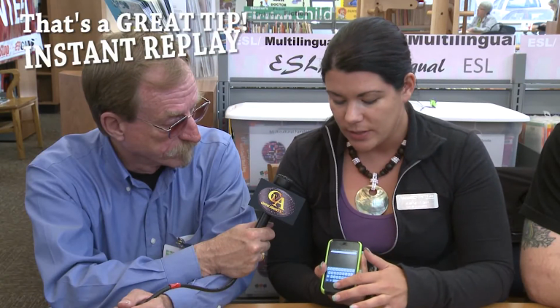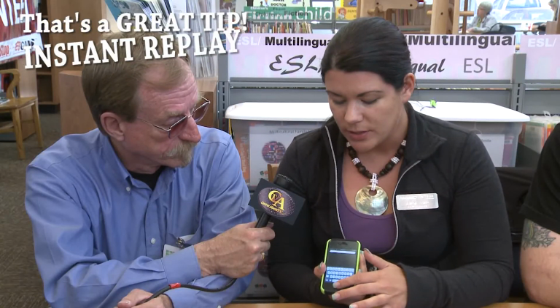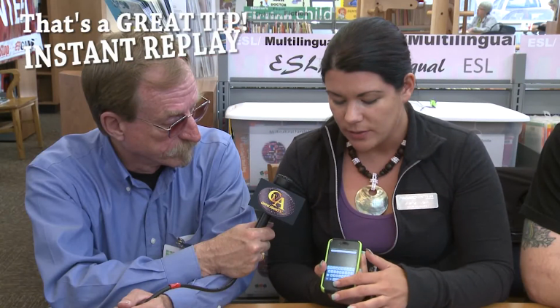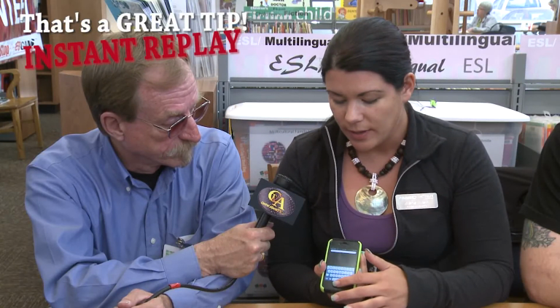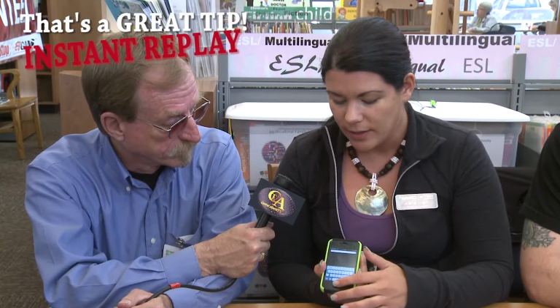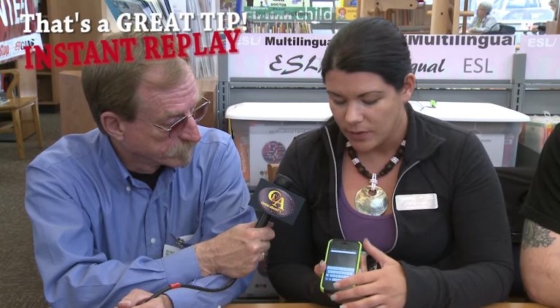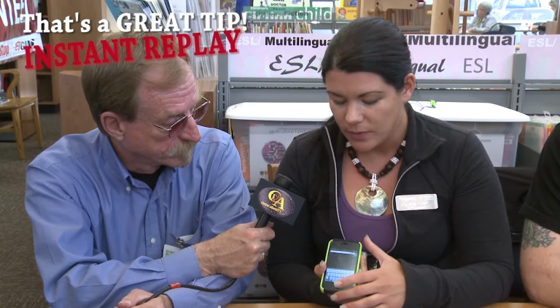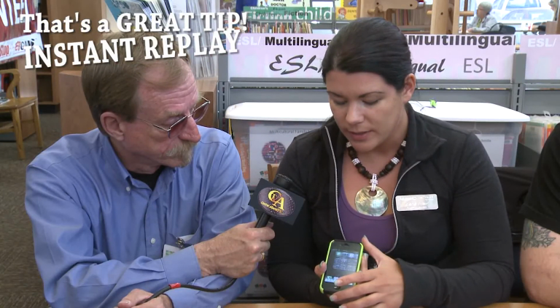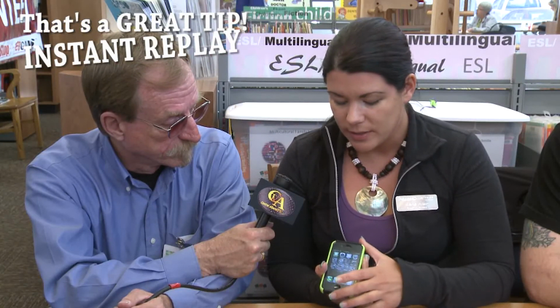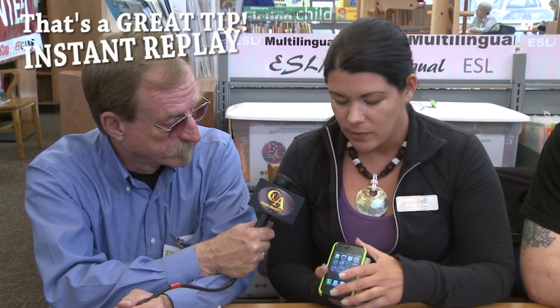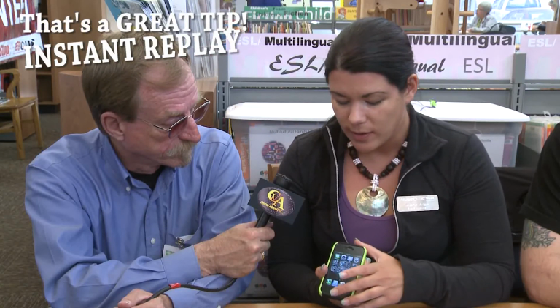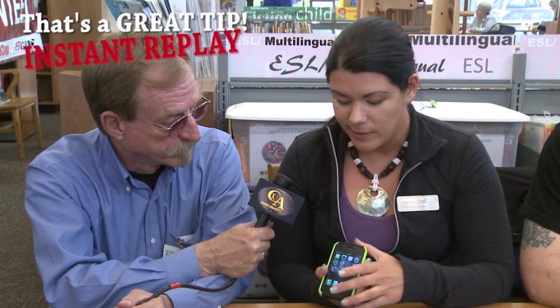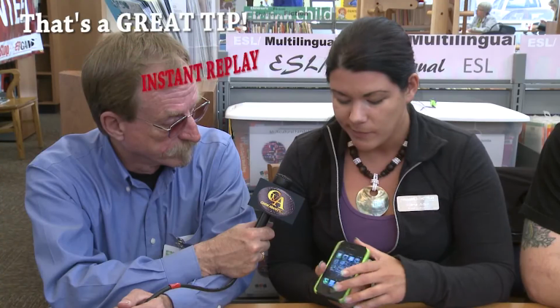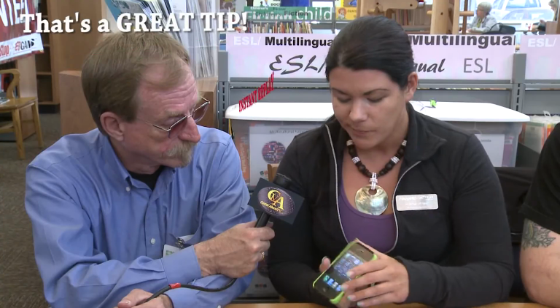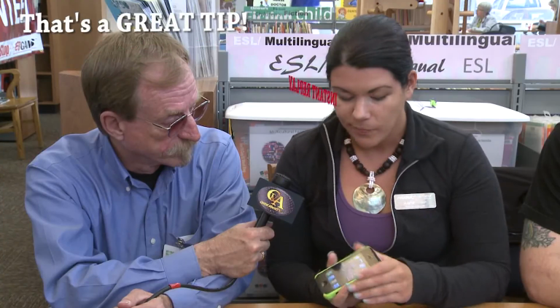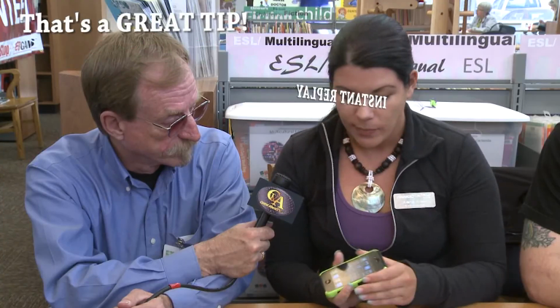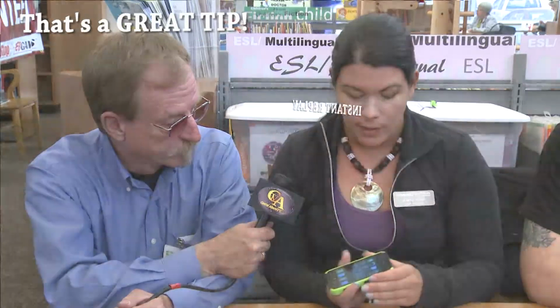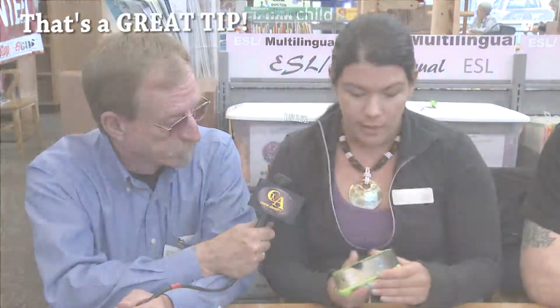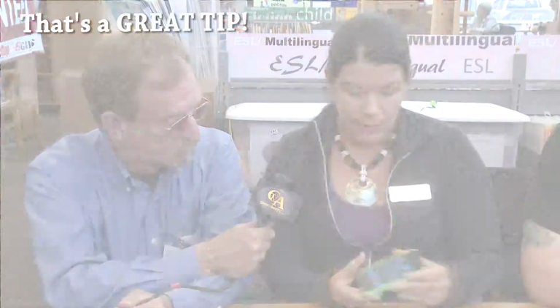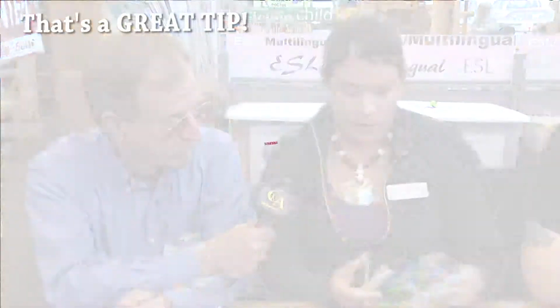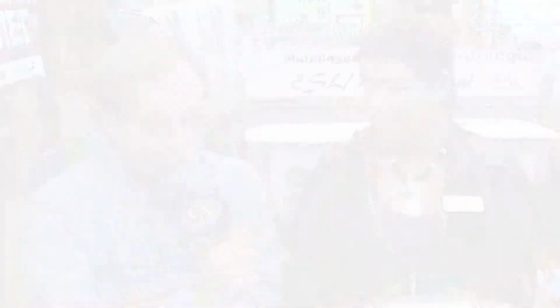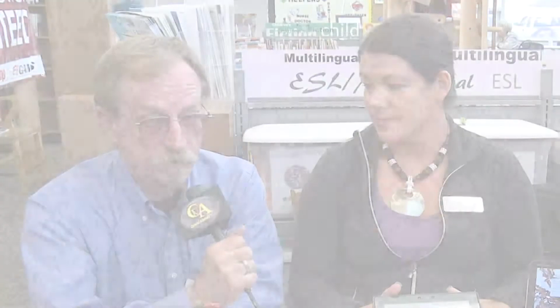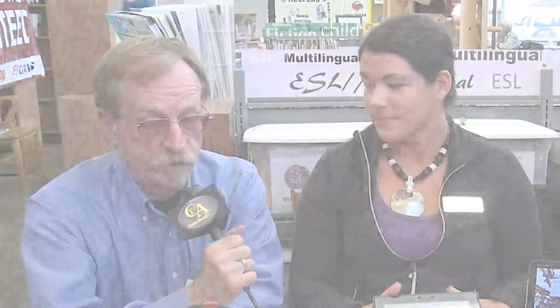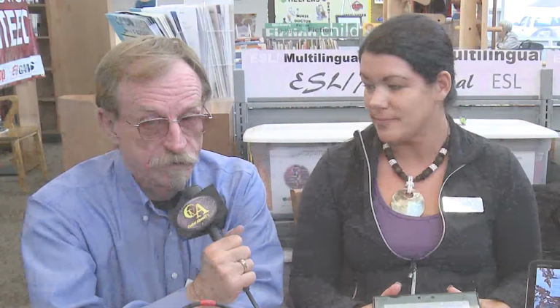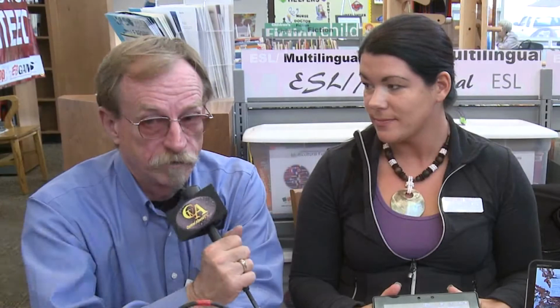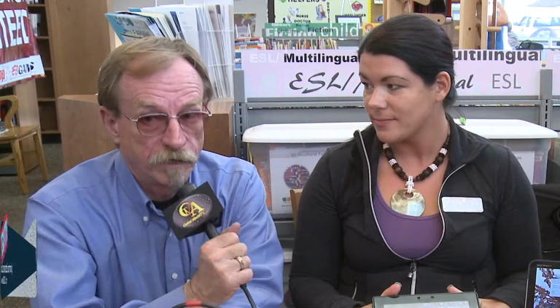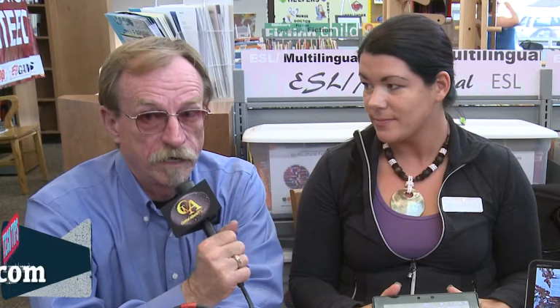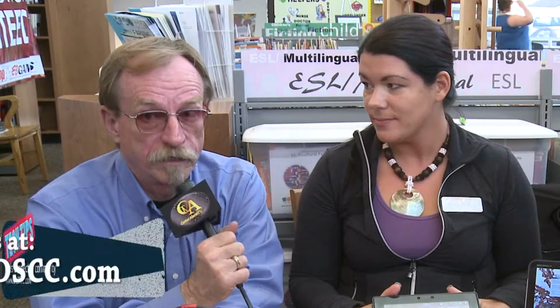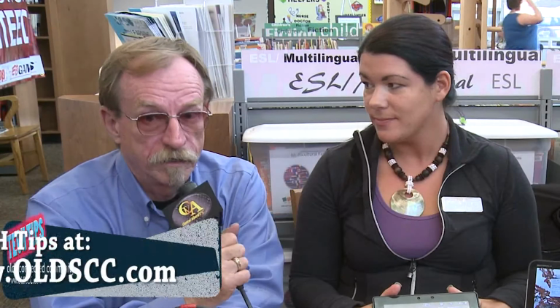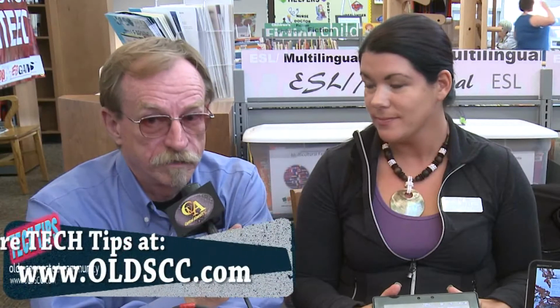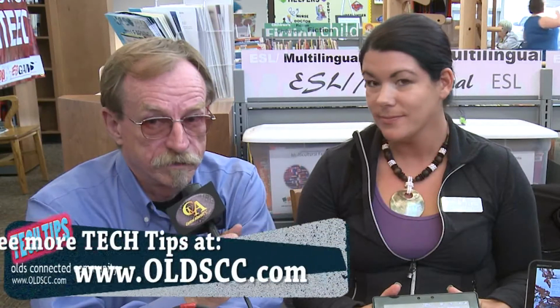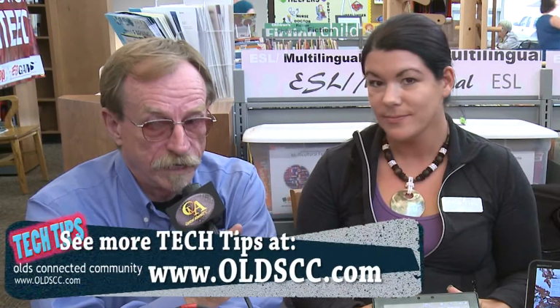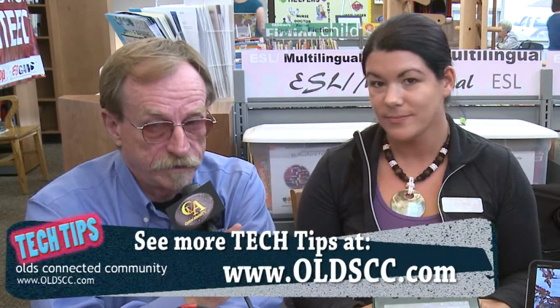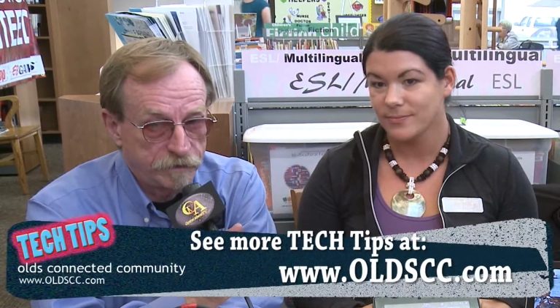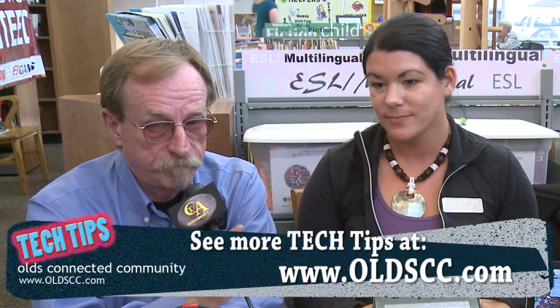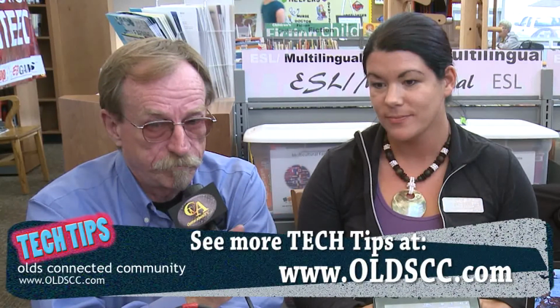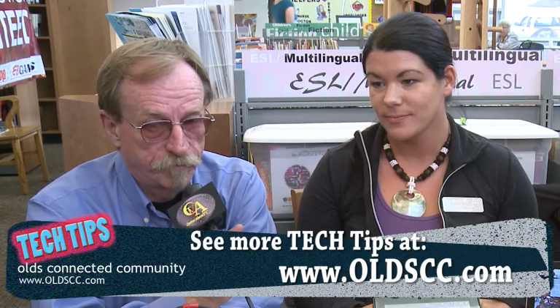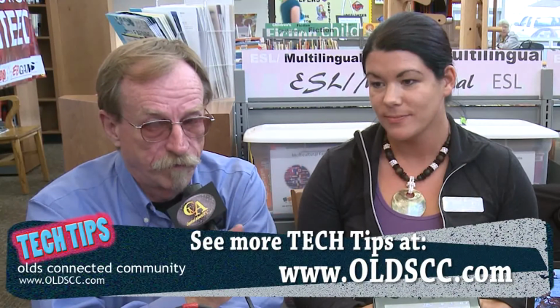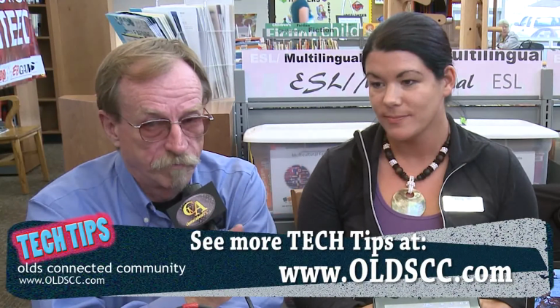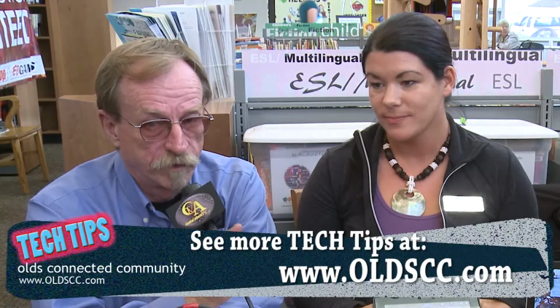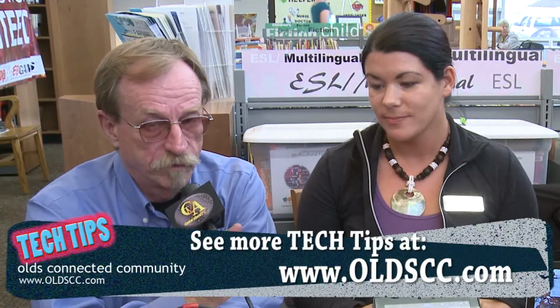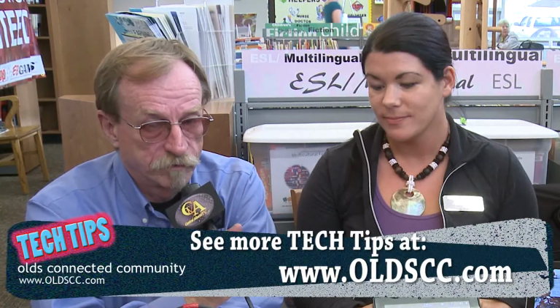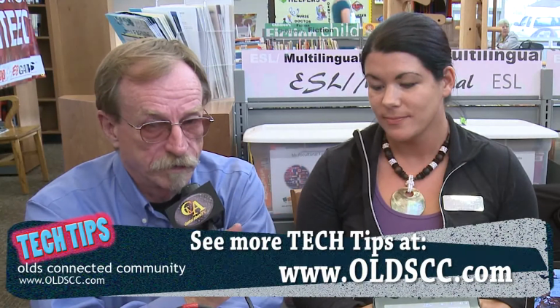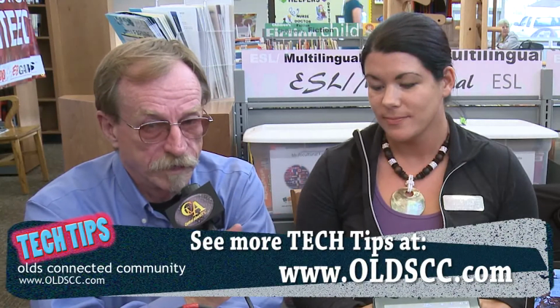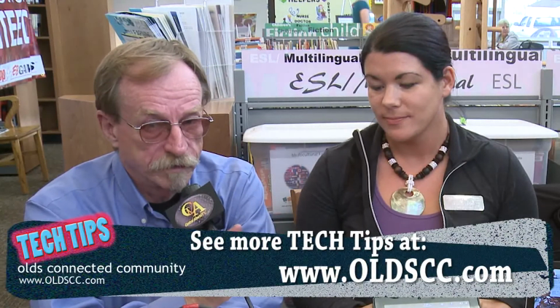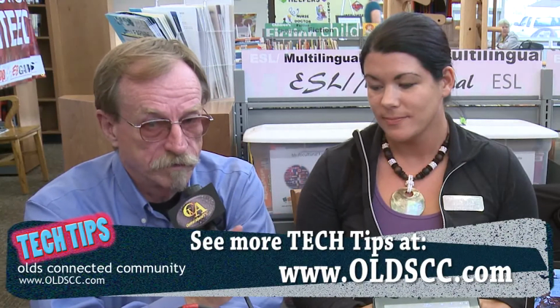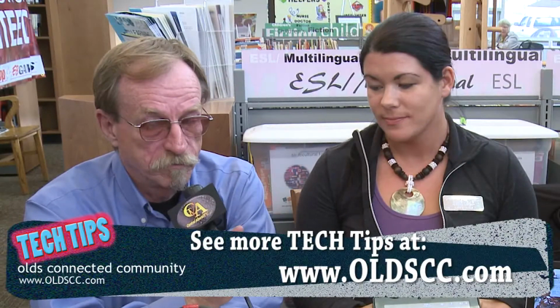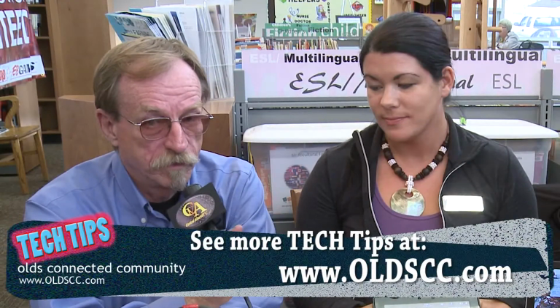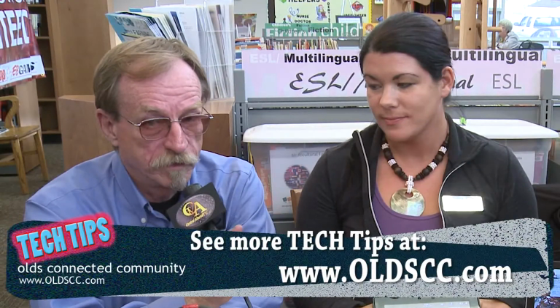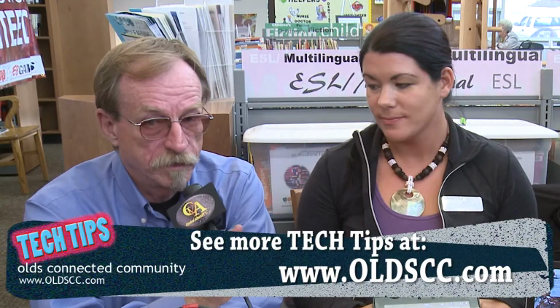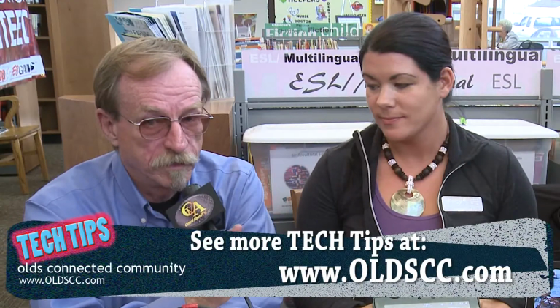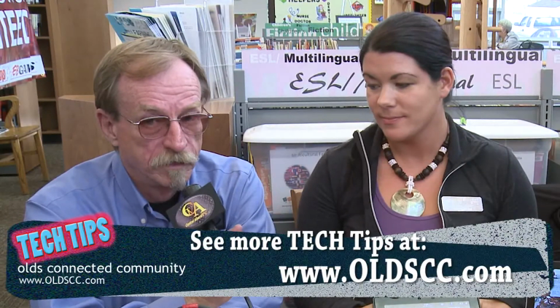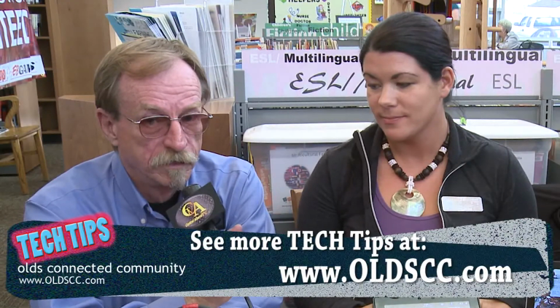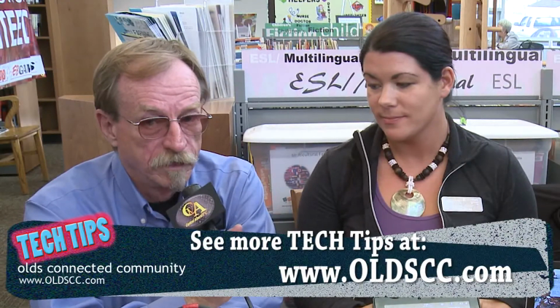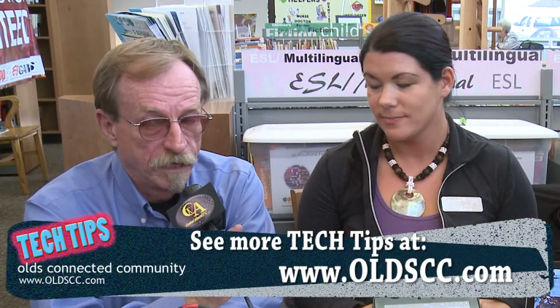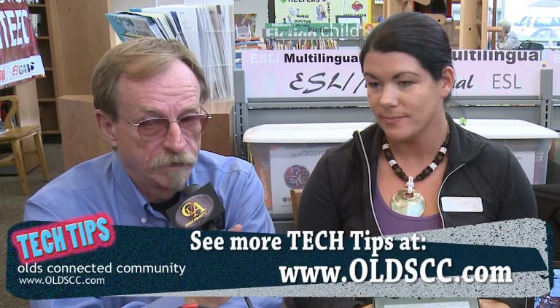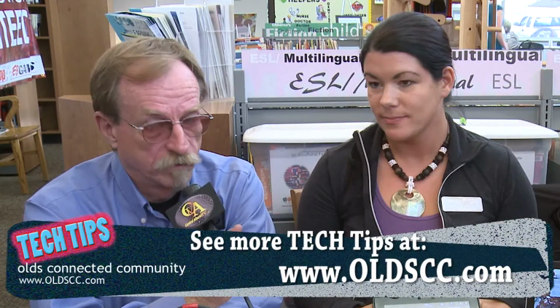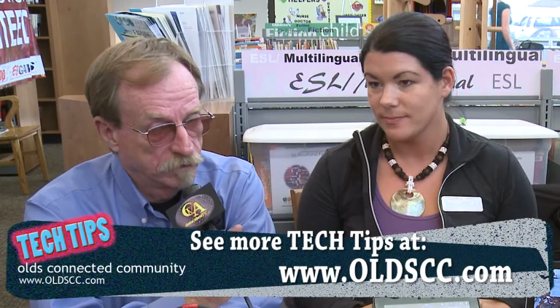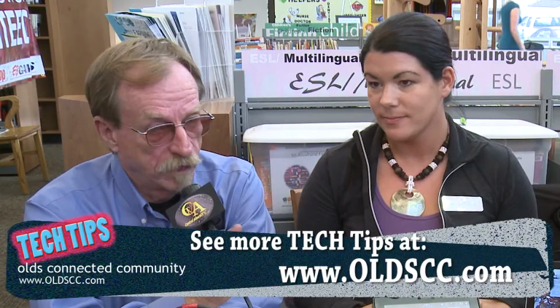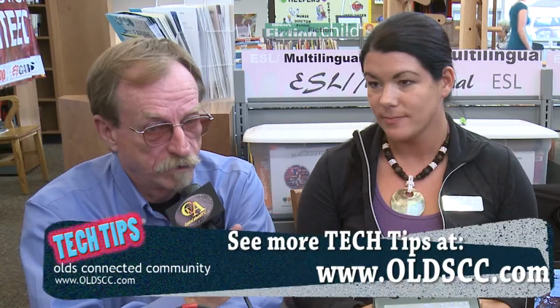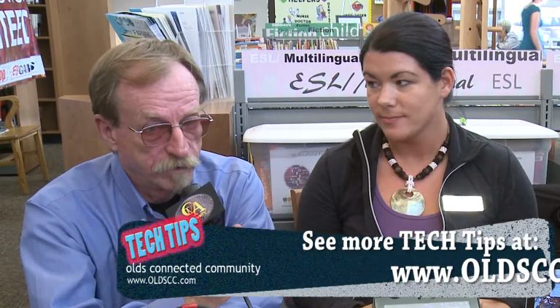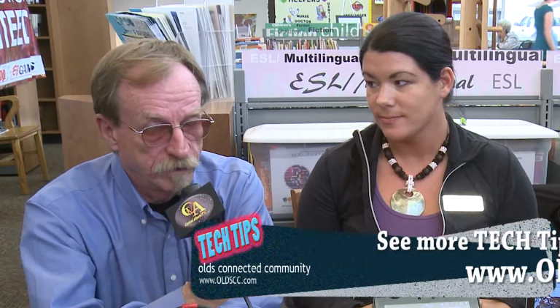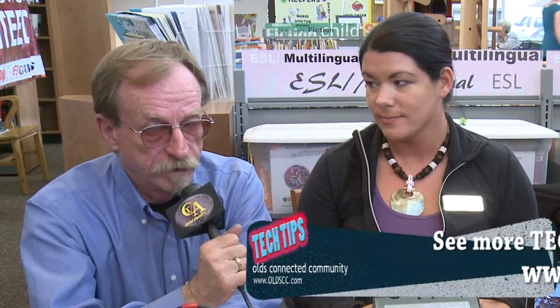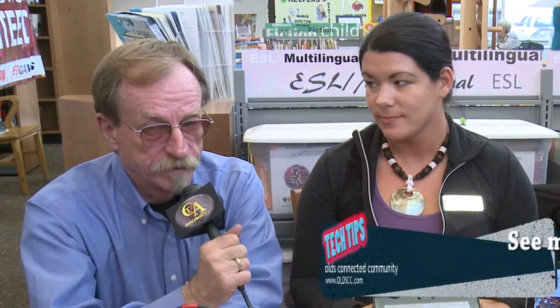So there you go, gang — another tech tip from the Olds Connected community, and we'll talk with you later.